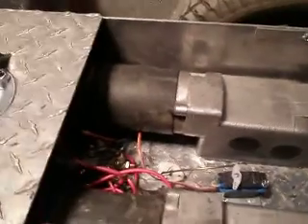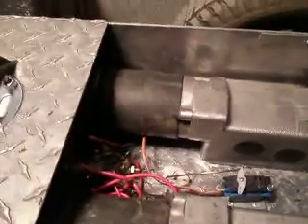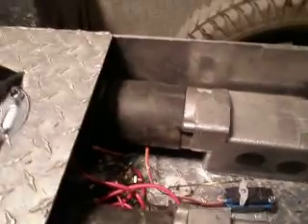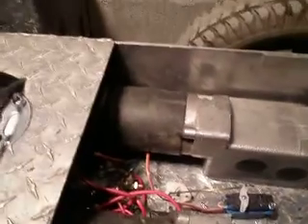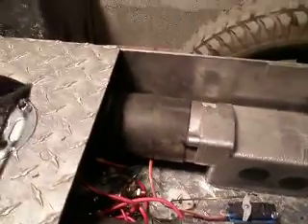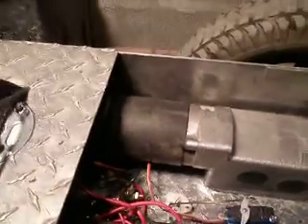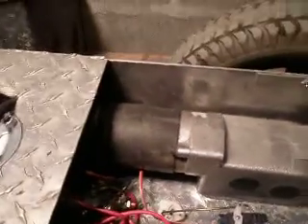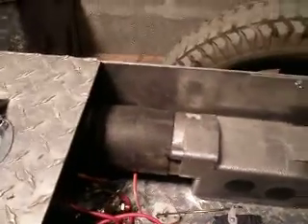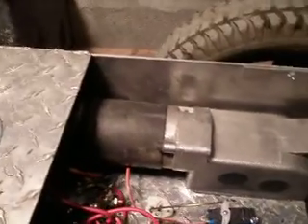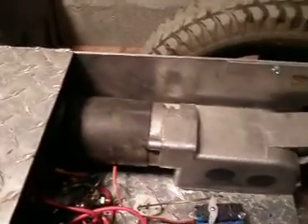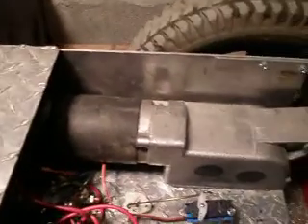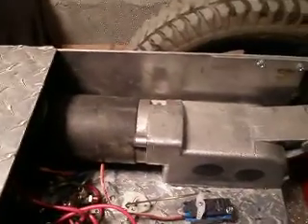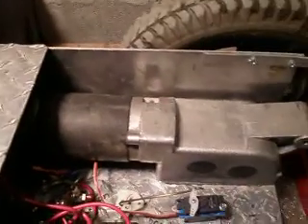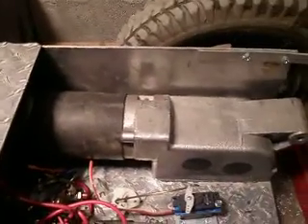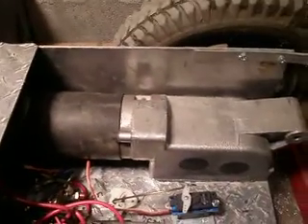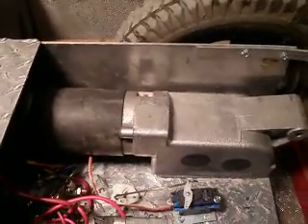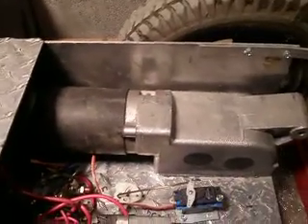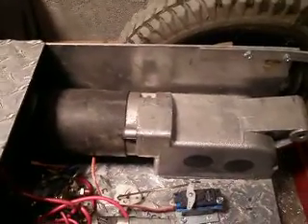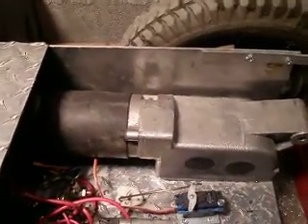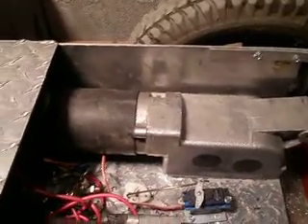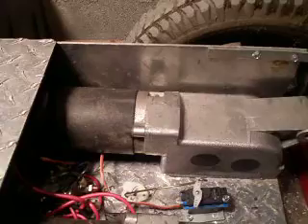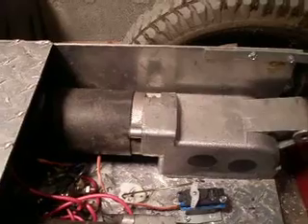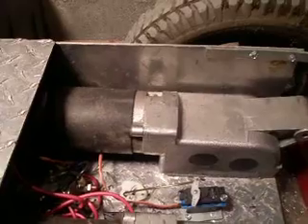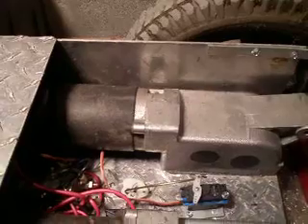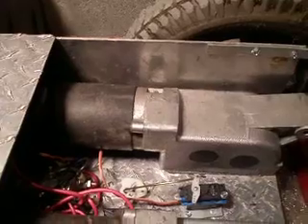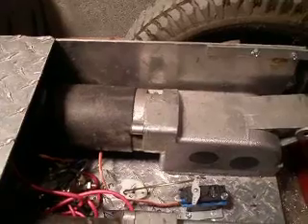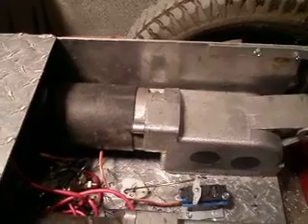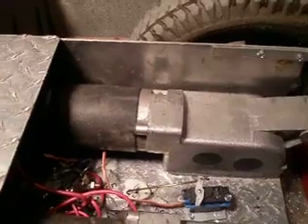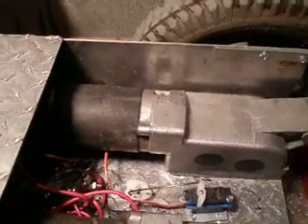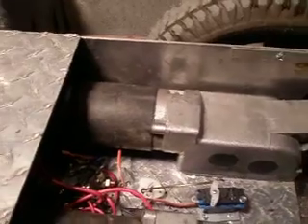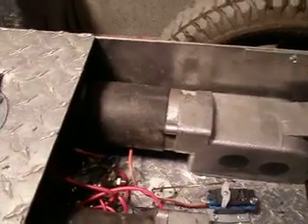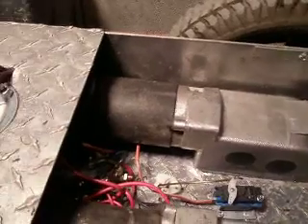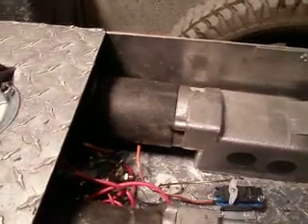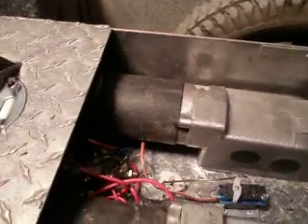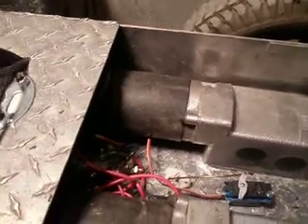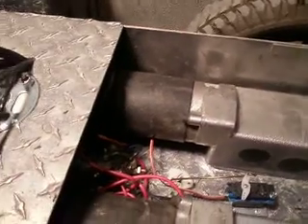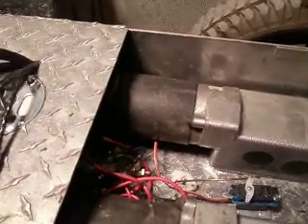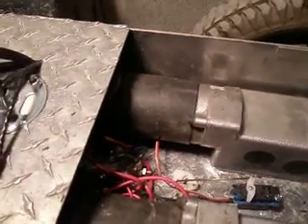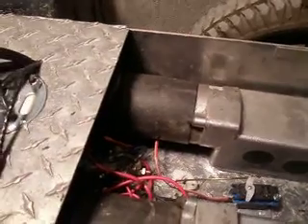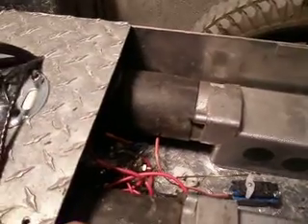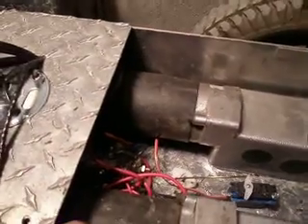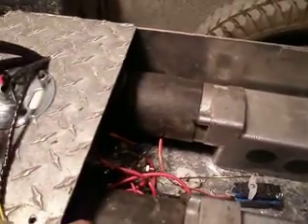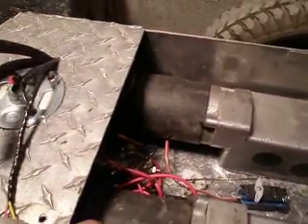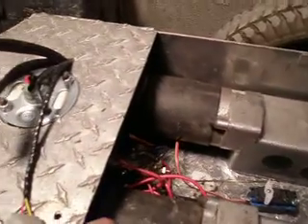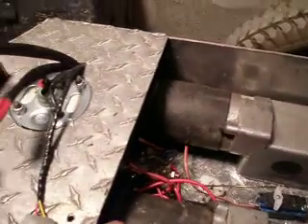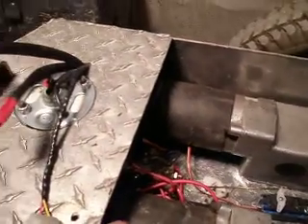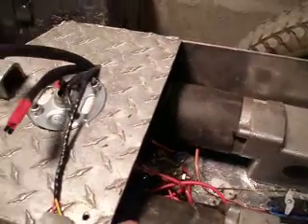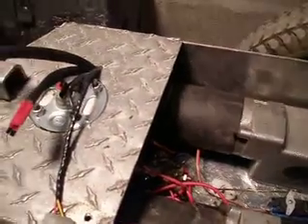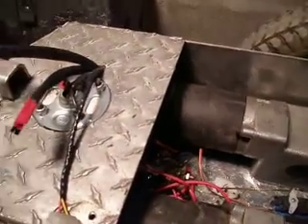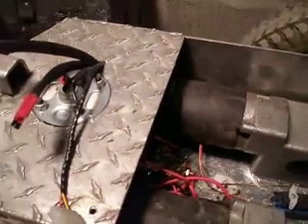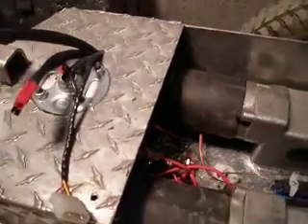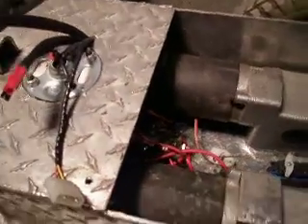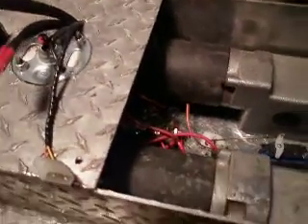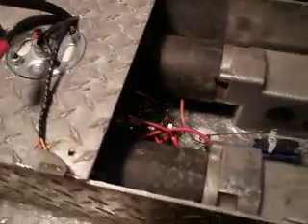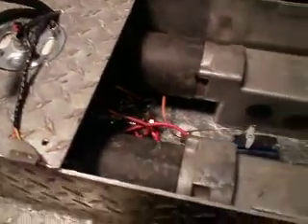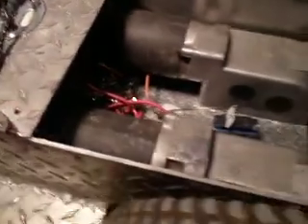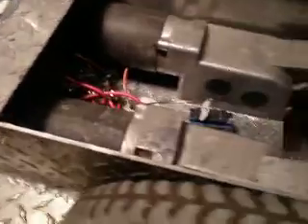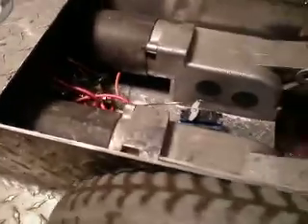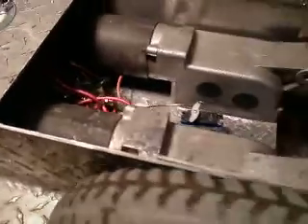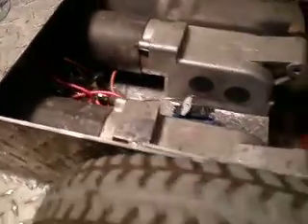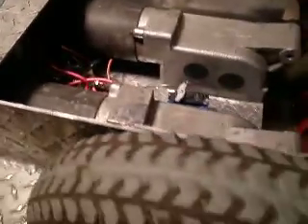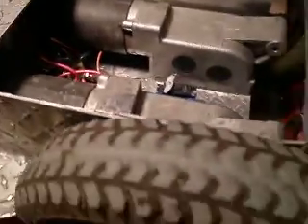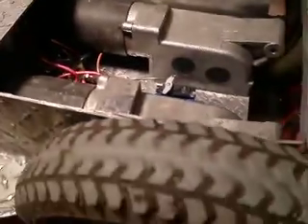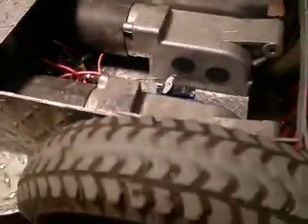Still a lot of stuff I want to do to it, but it runs like a dream. Cuts grass great.